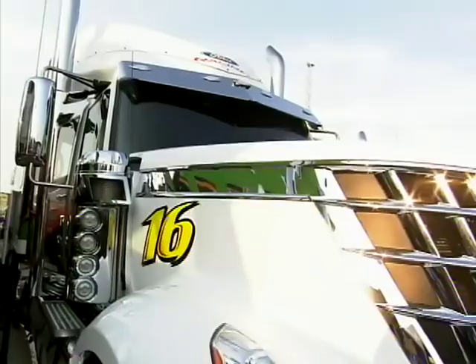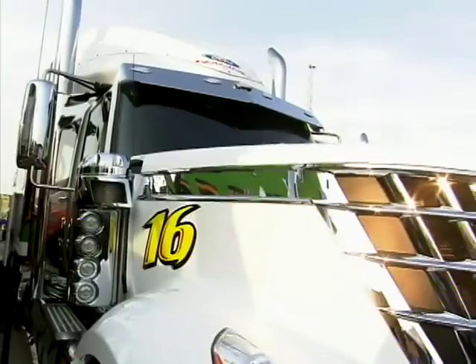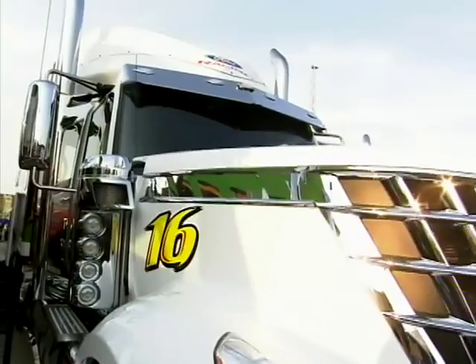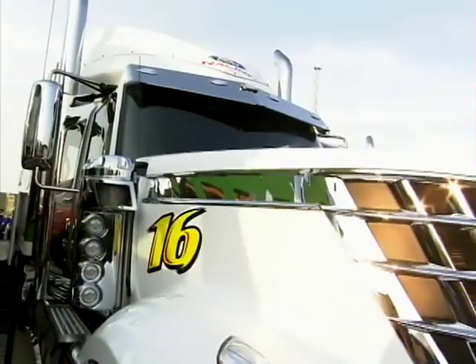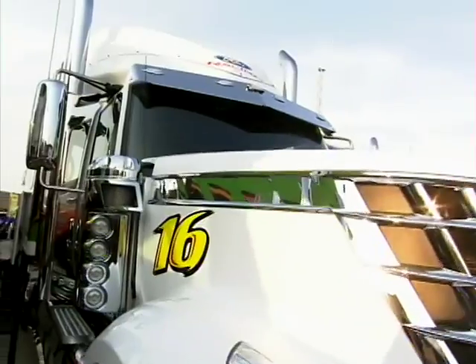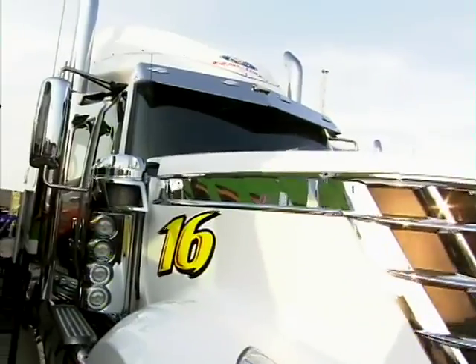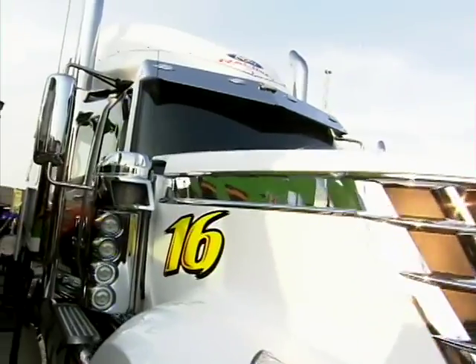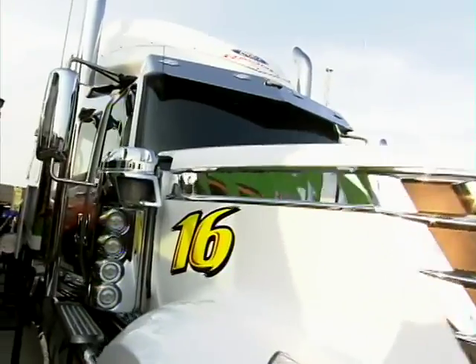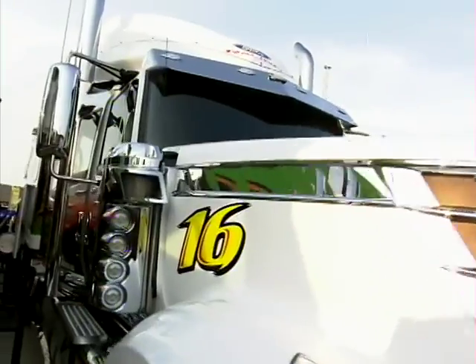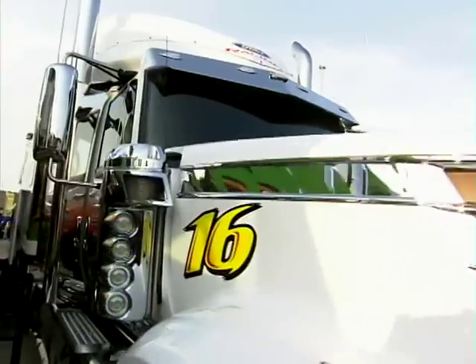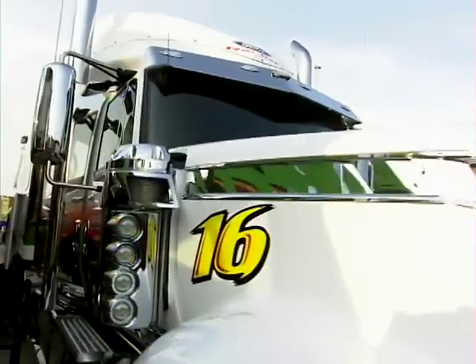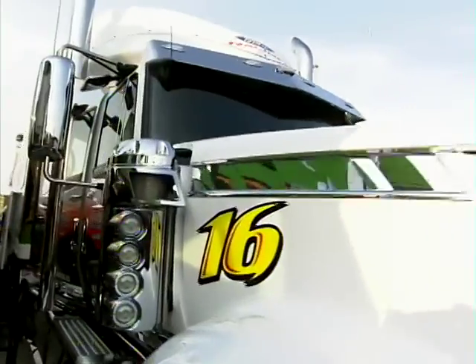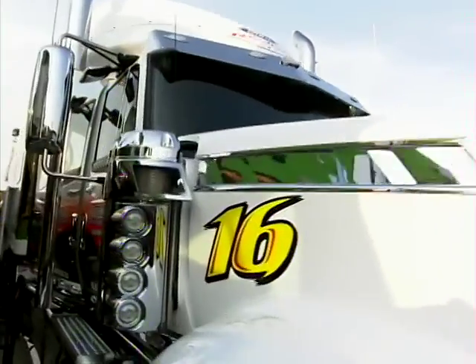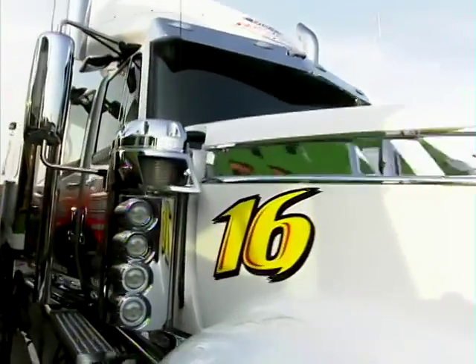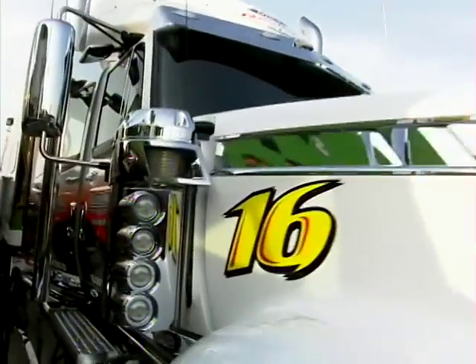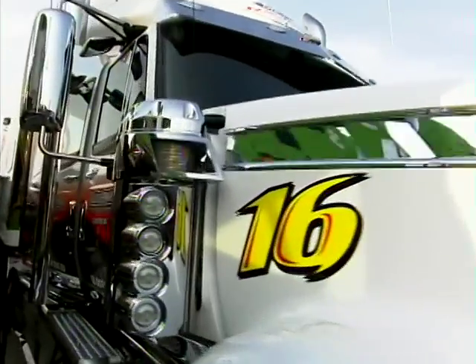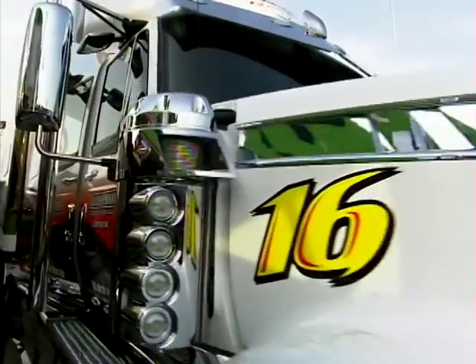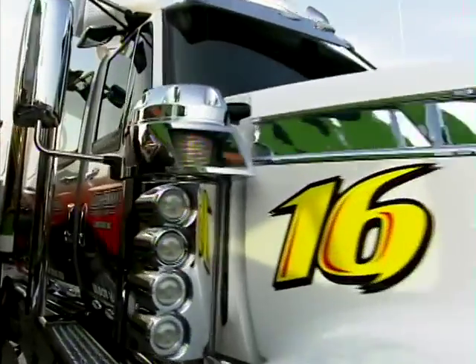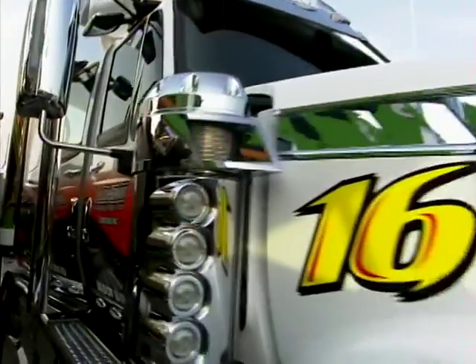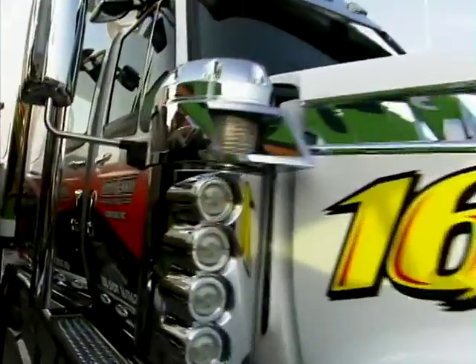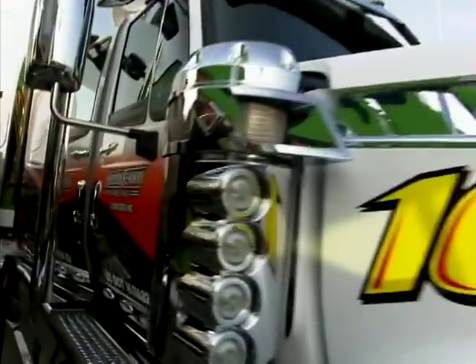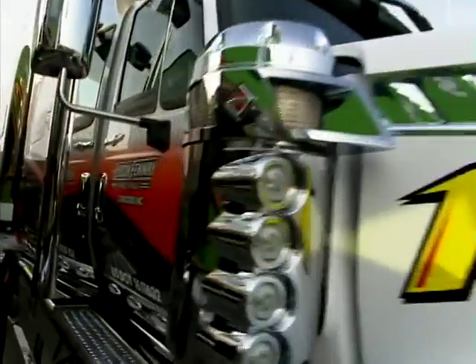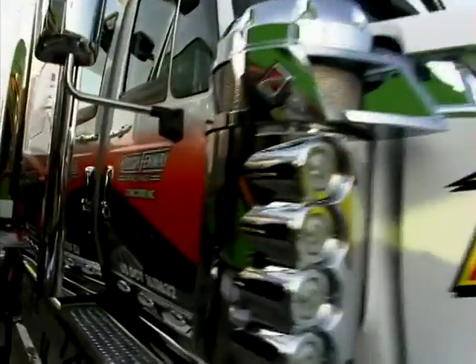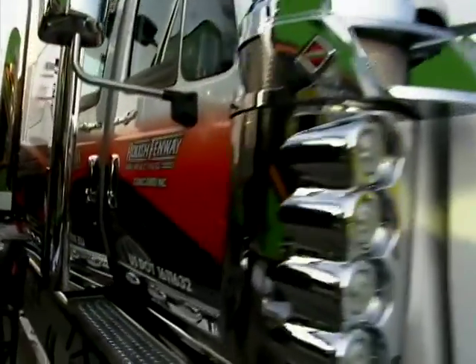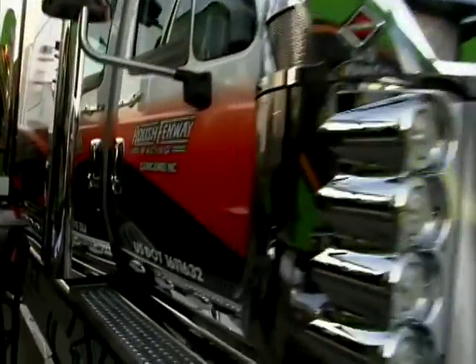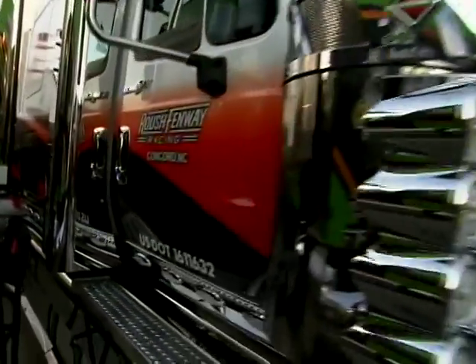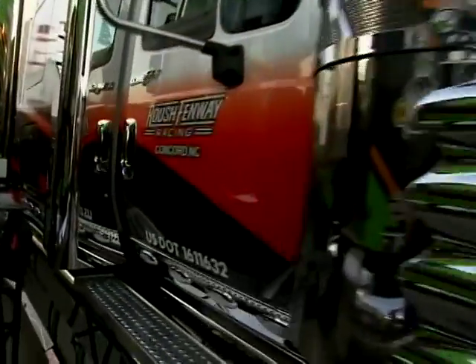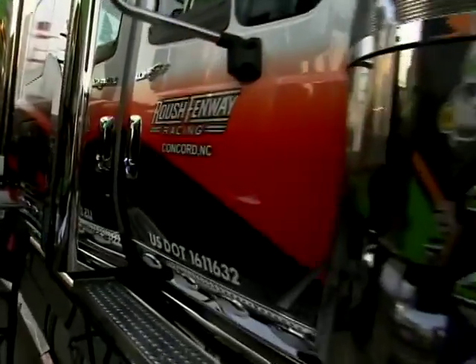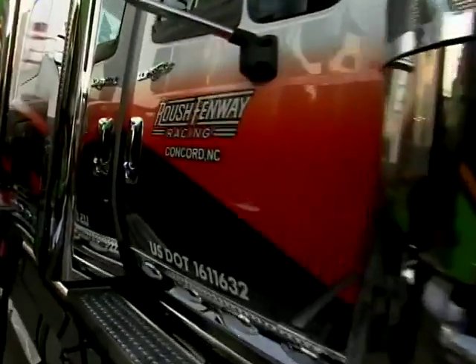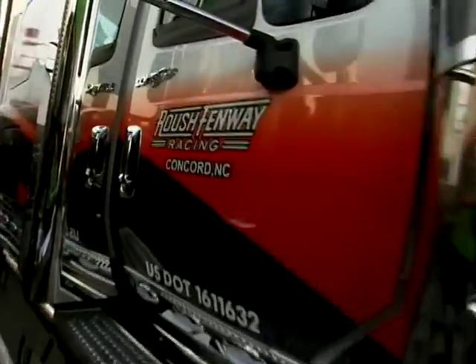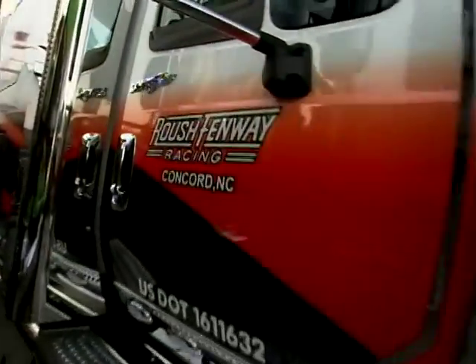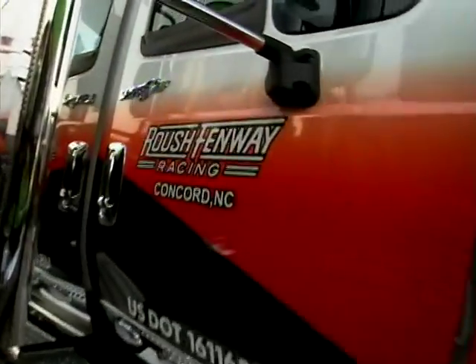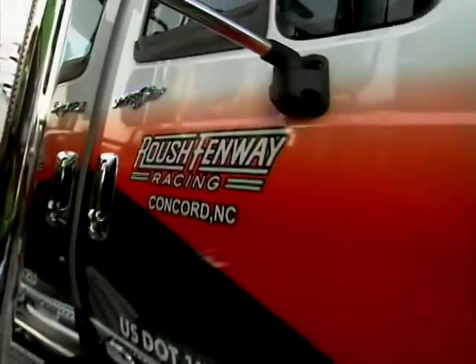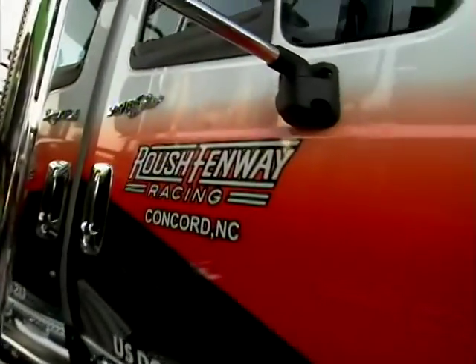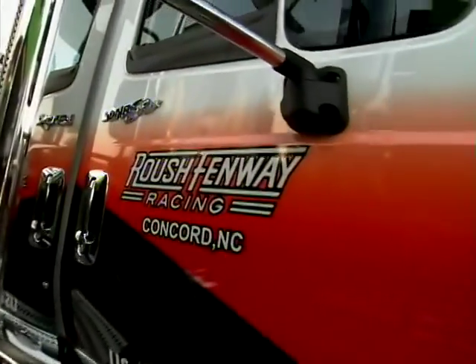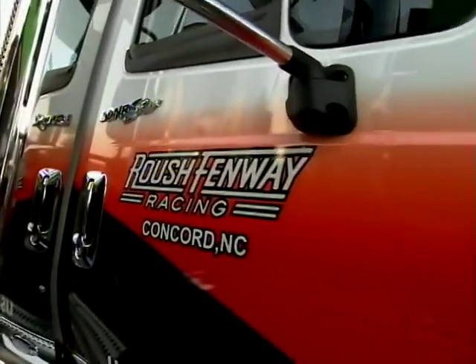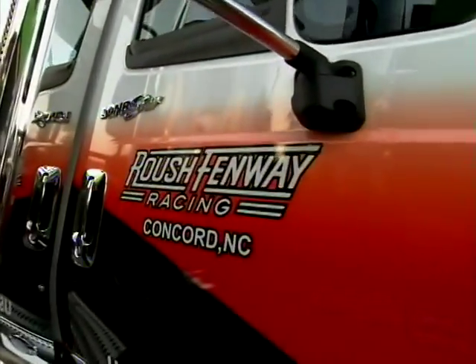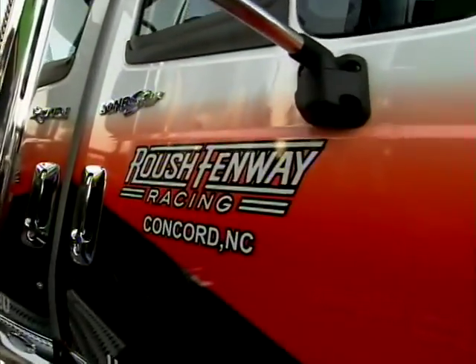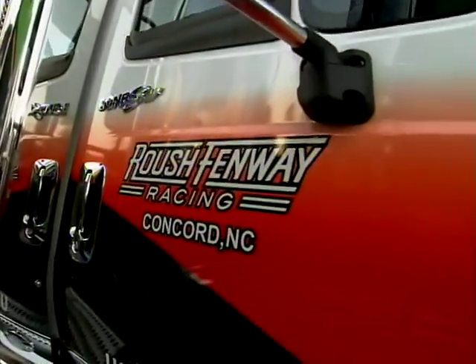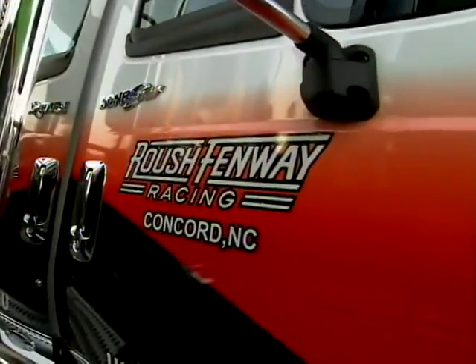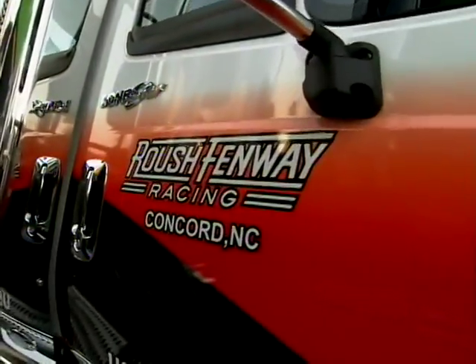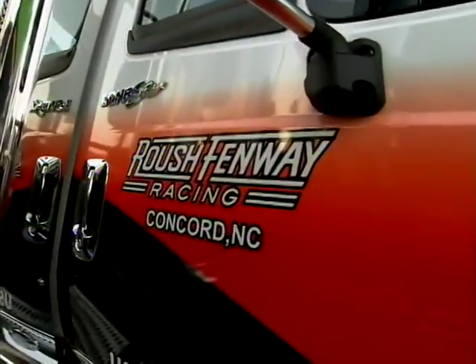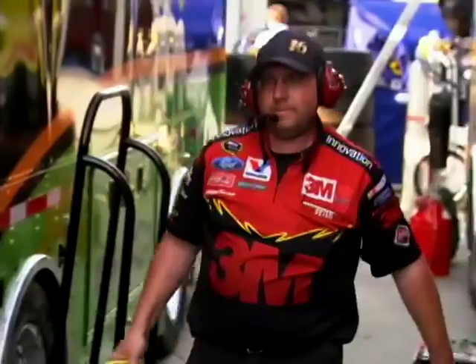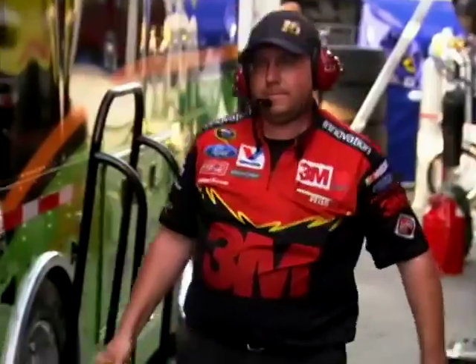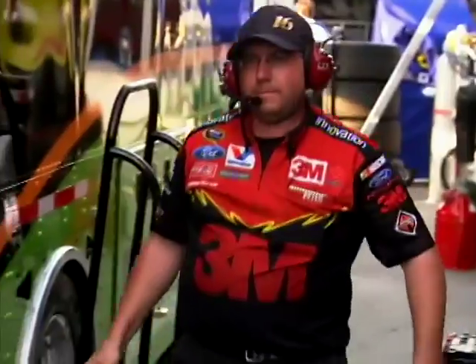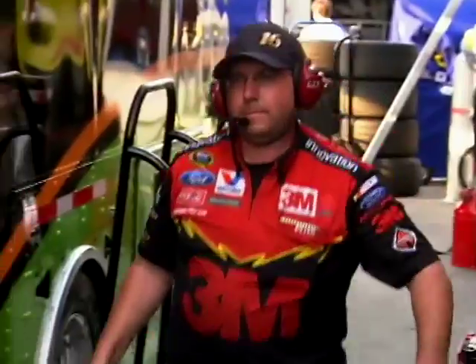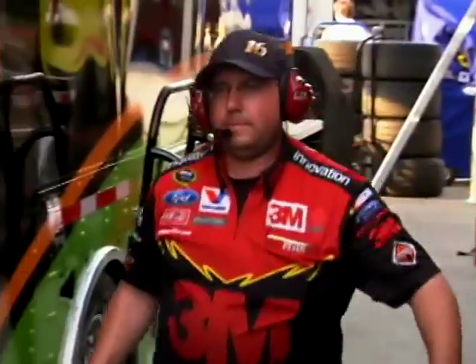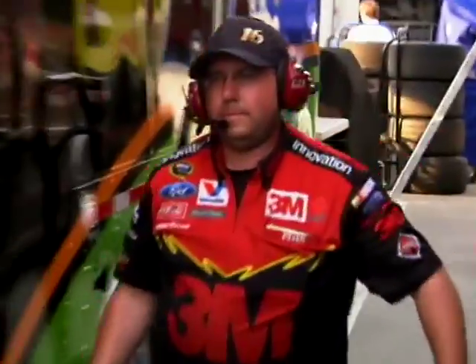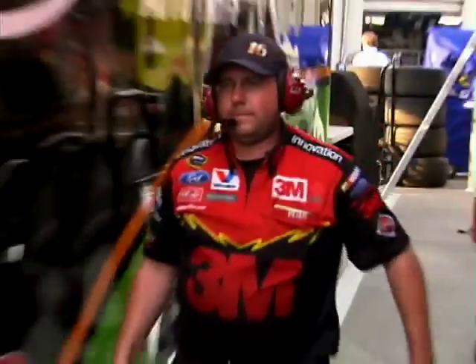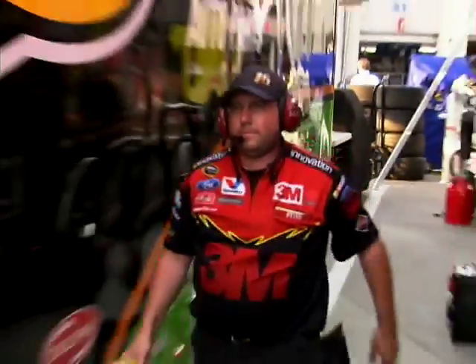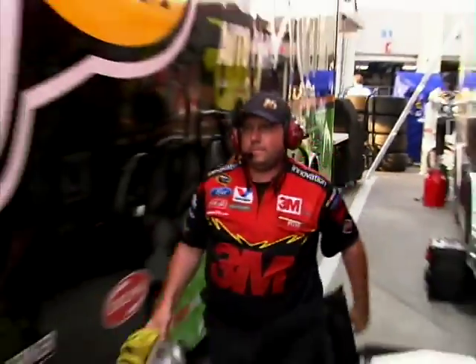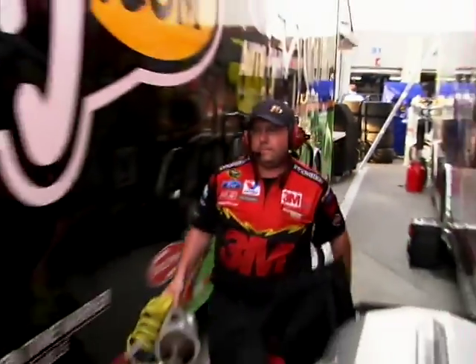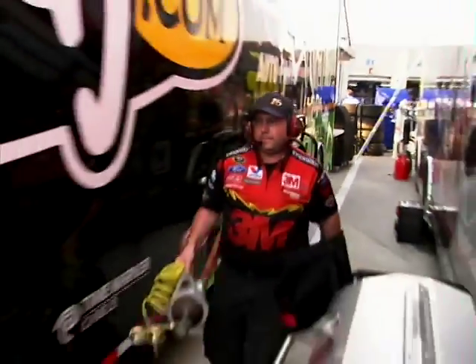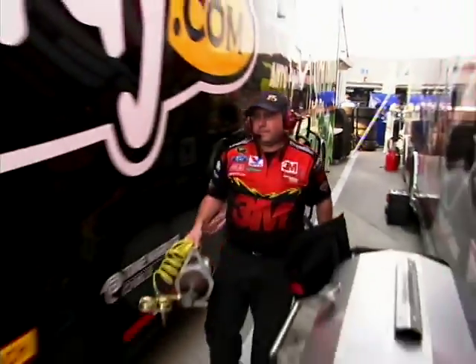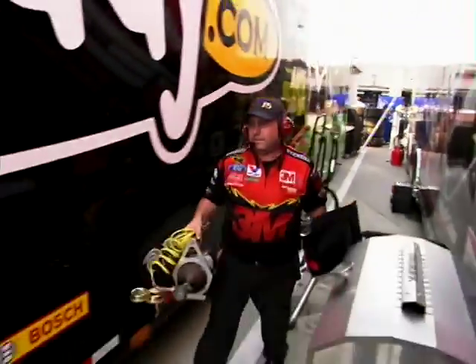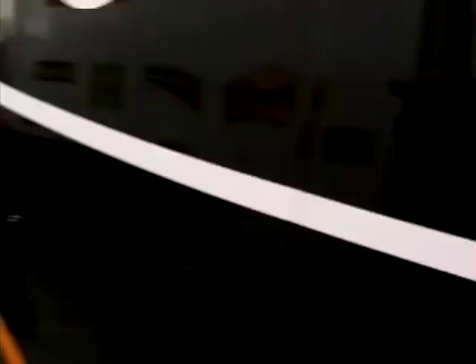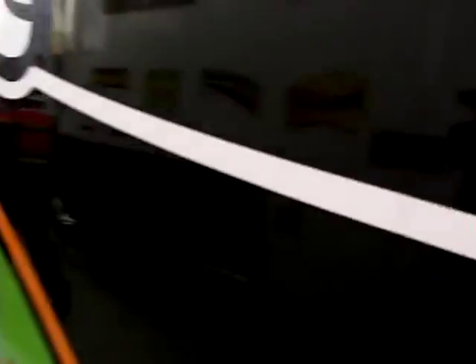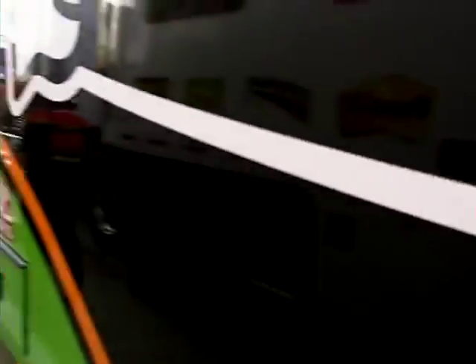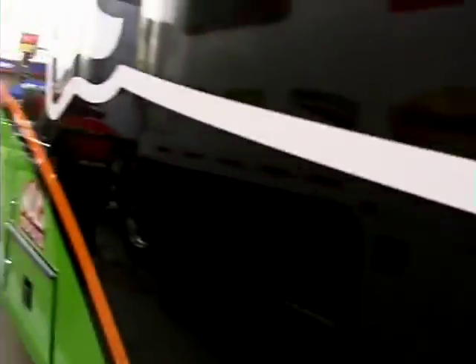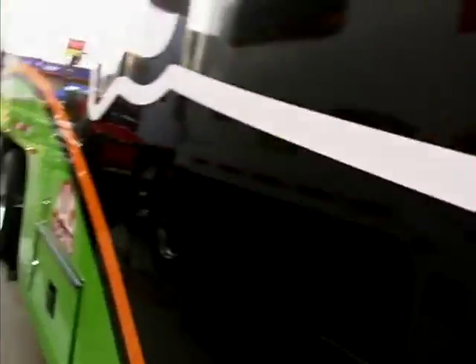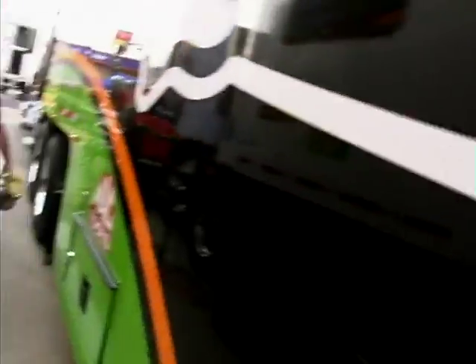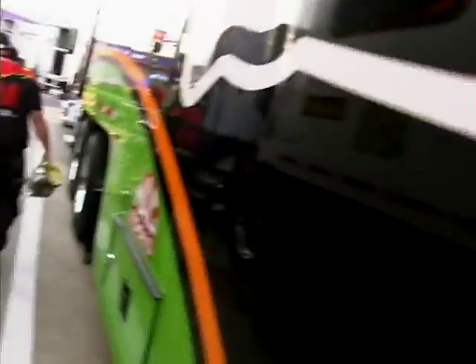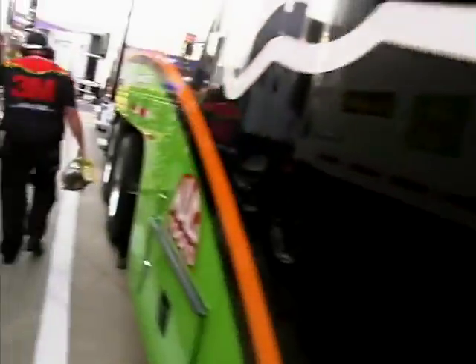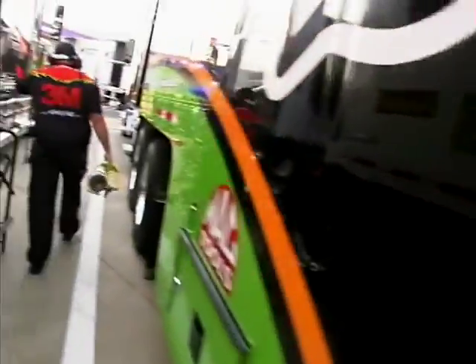The 3M team puts 60,000 miles on this rig every year, getting to 40 NASCAR races coast to coast.